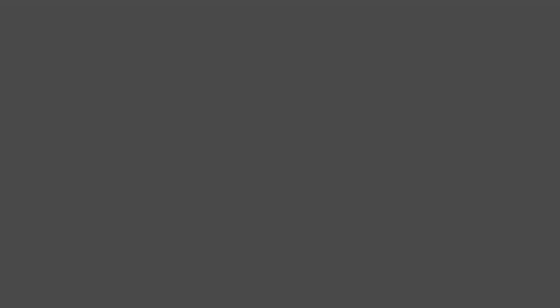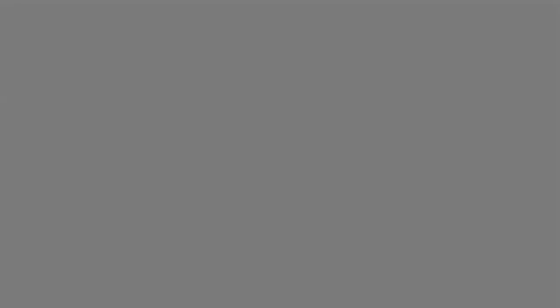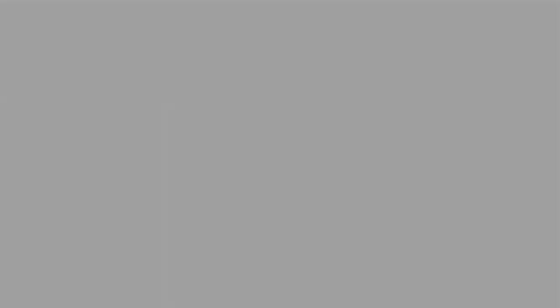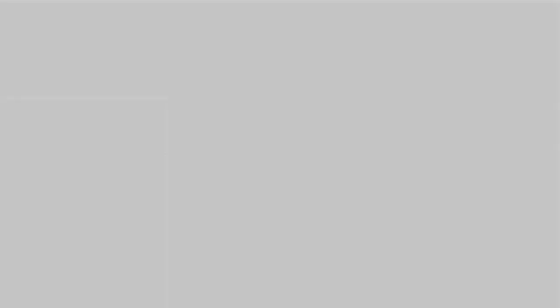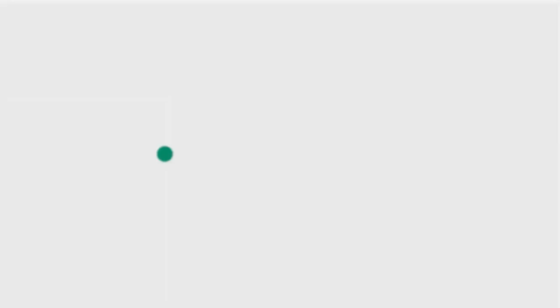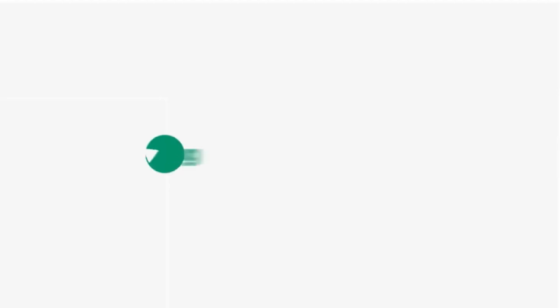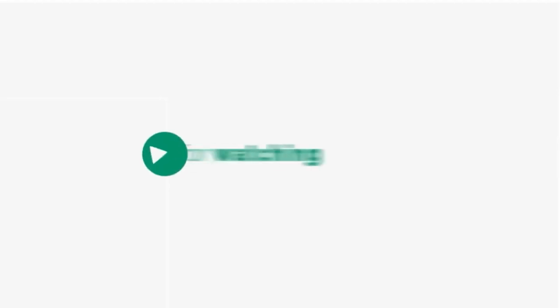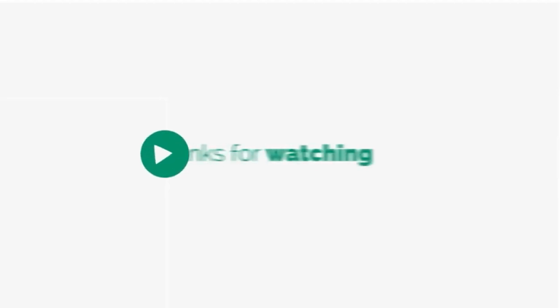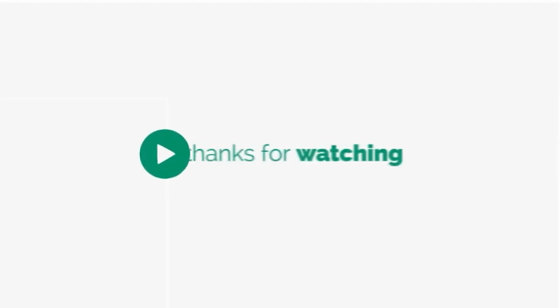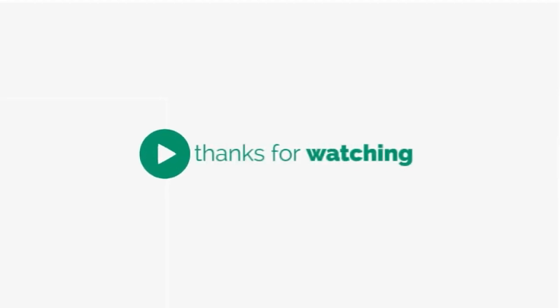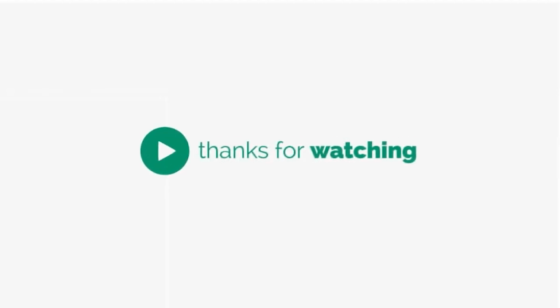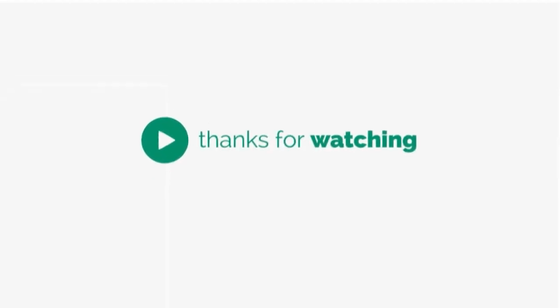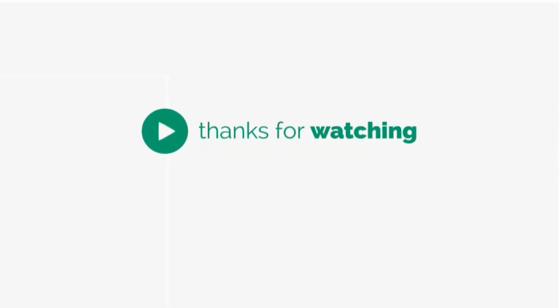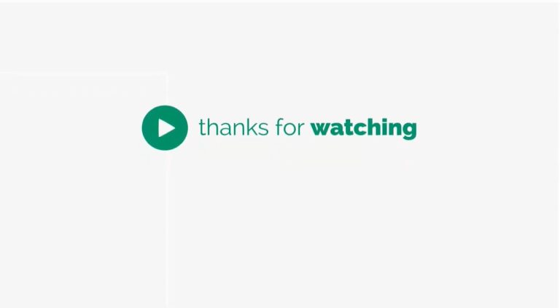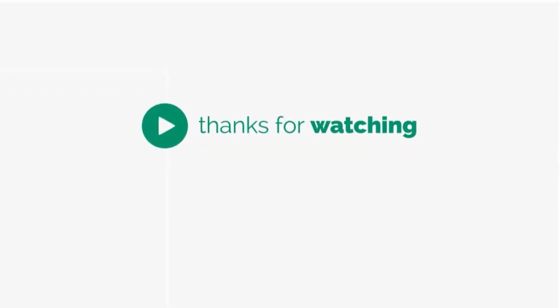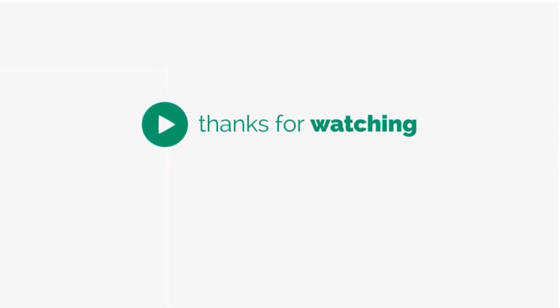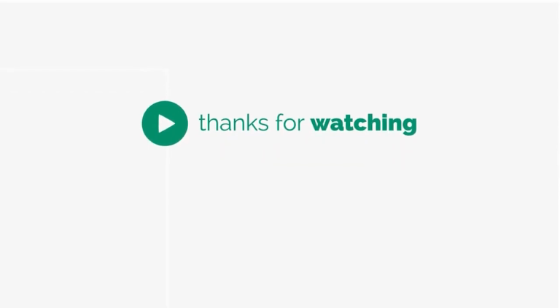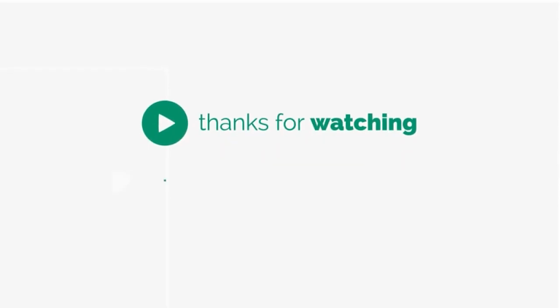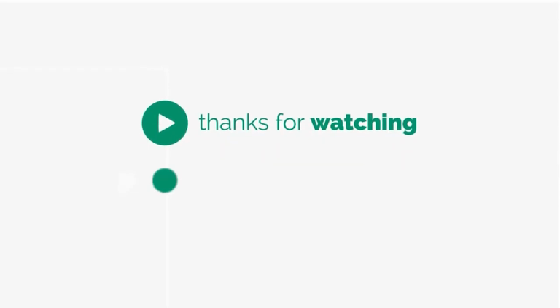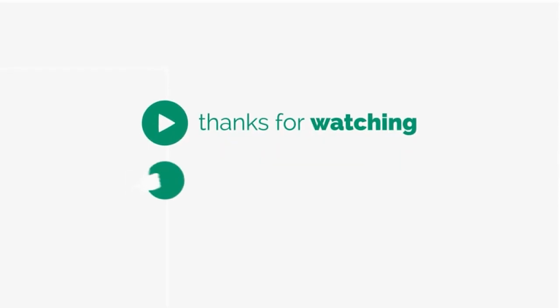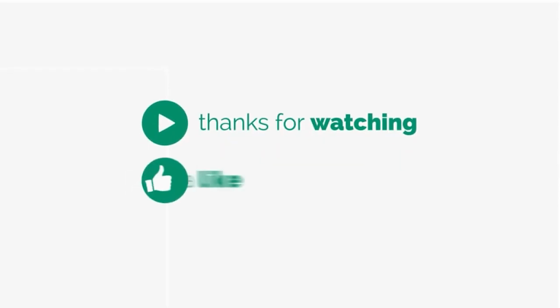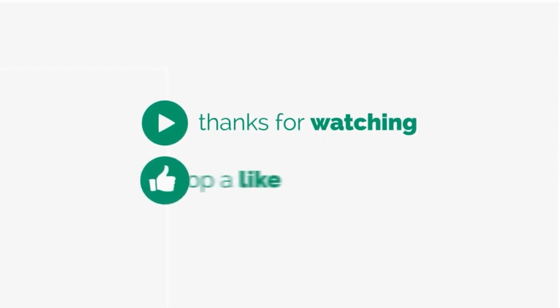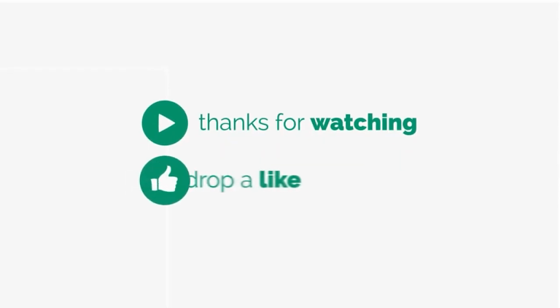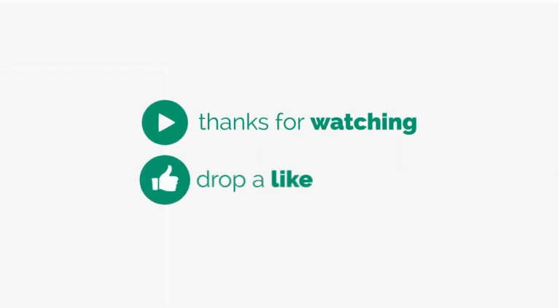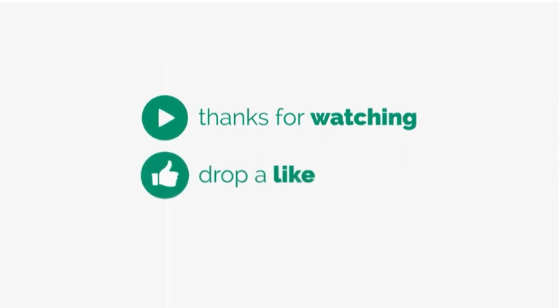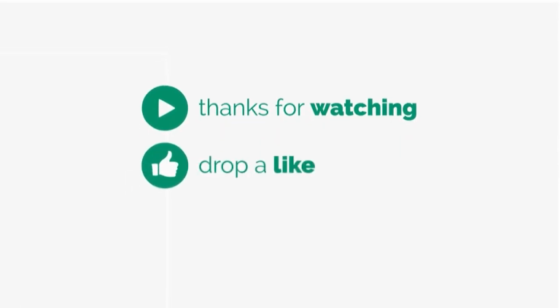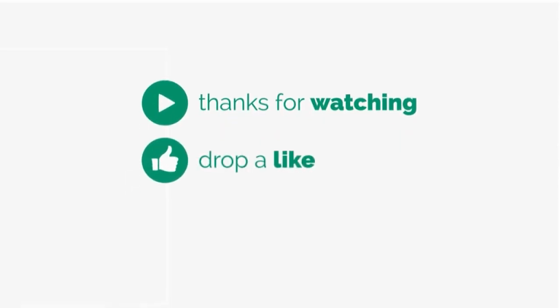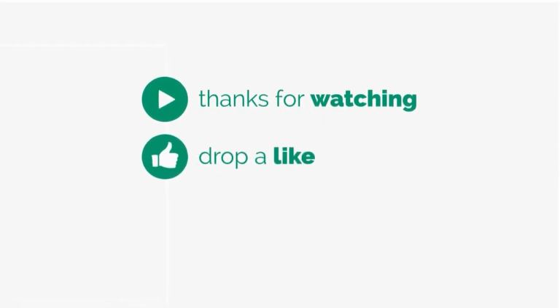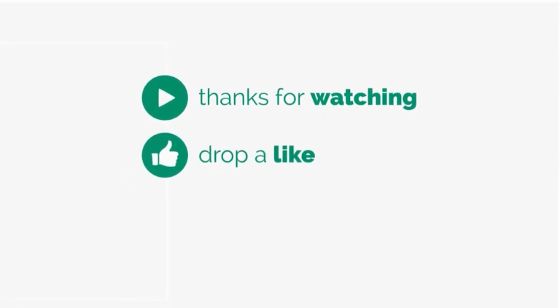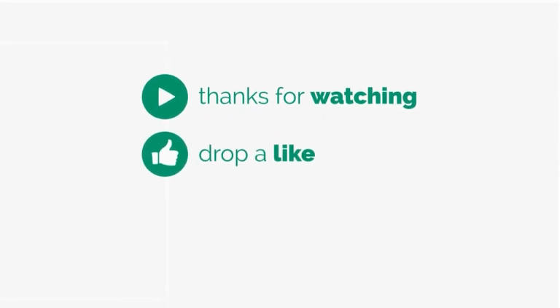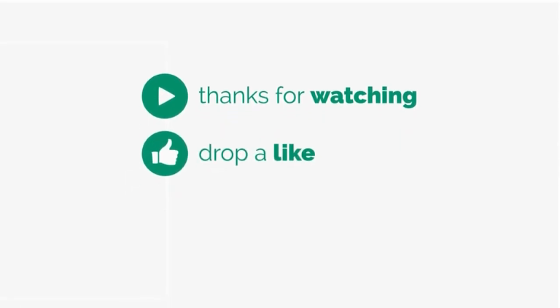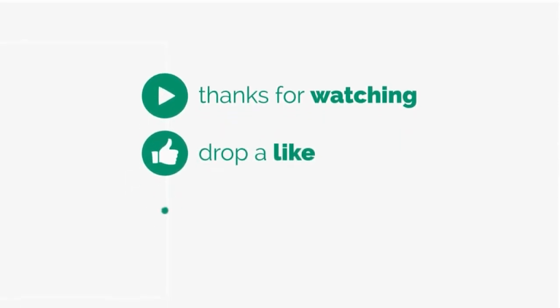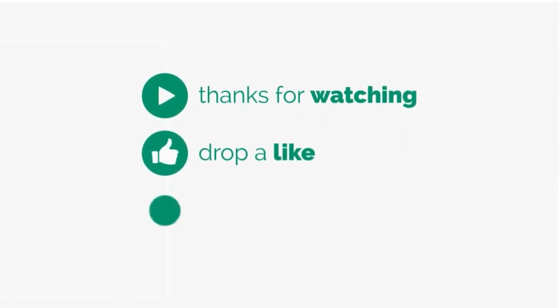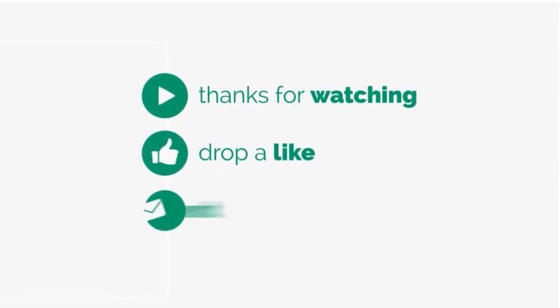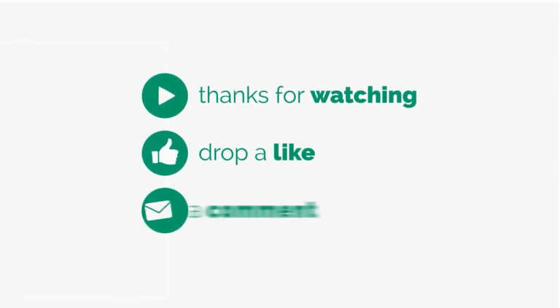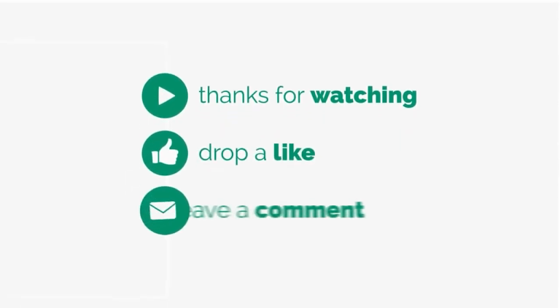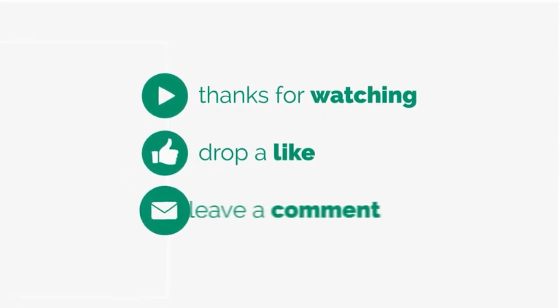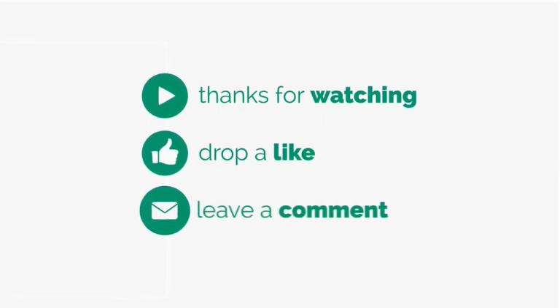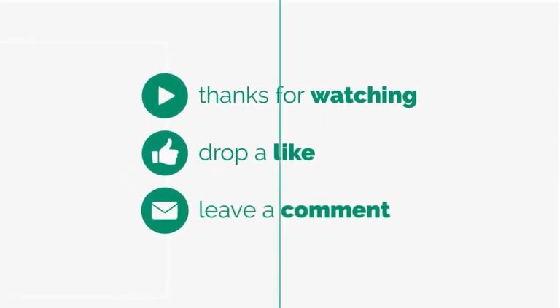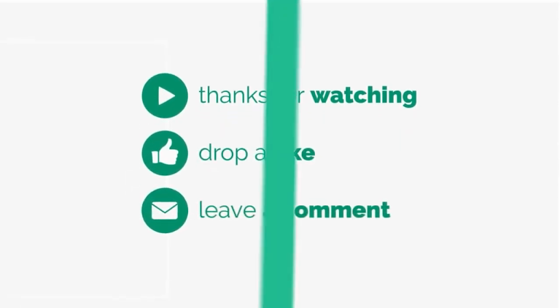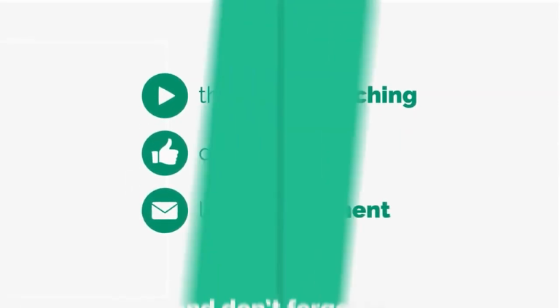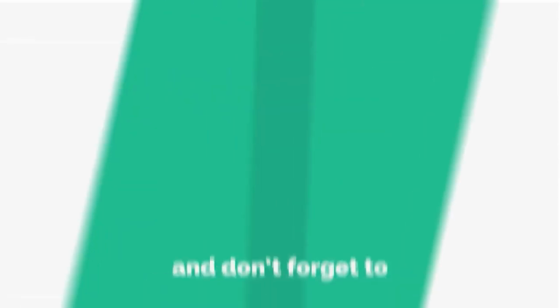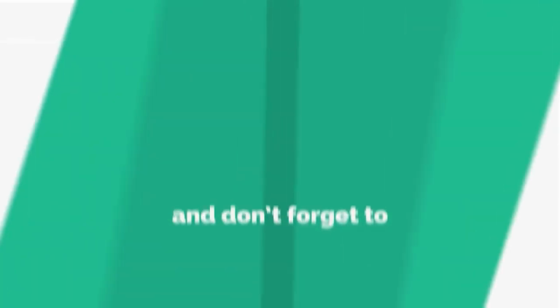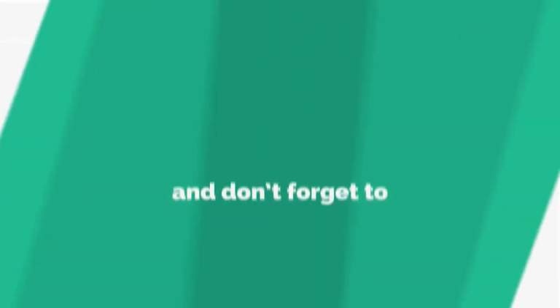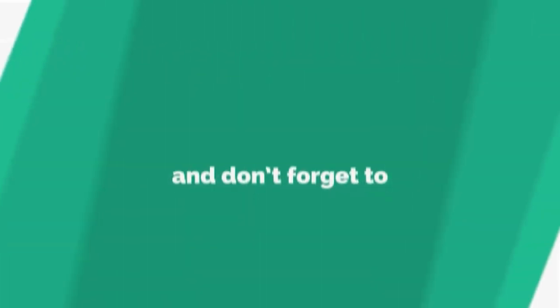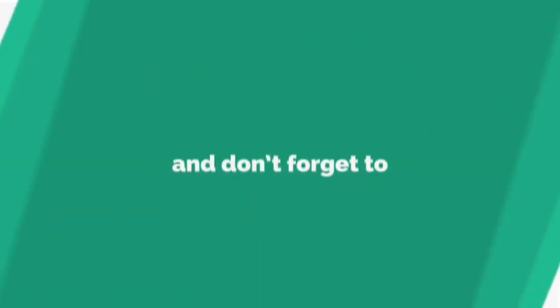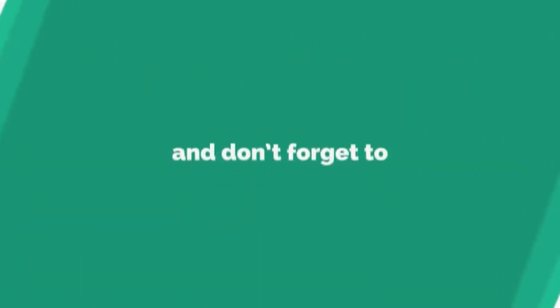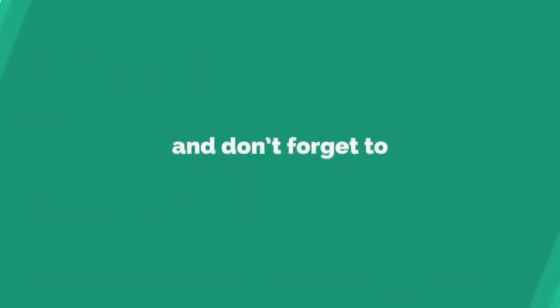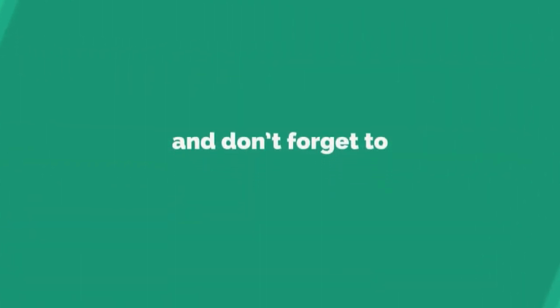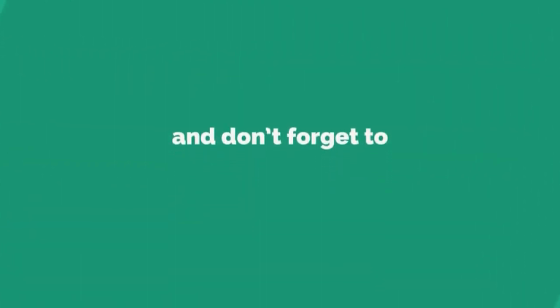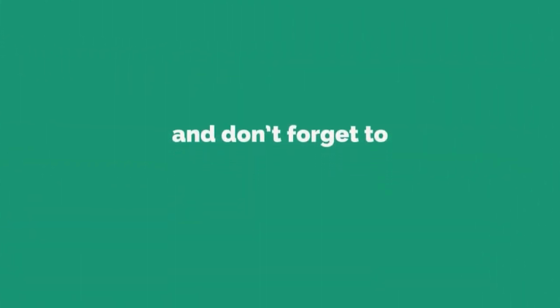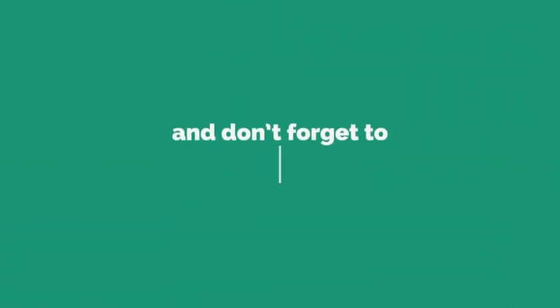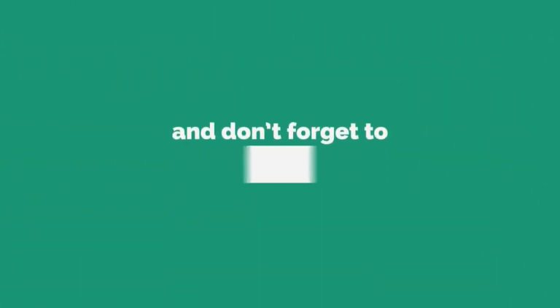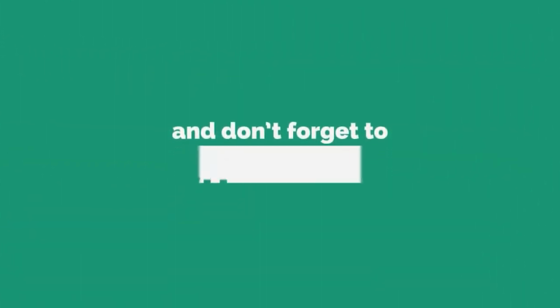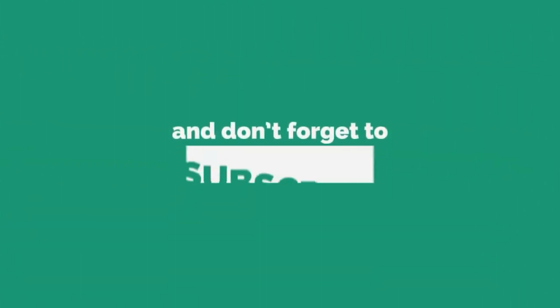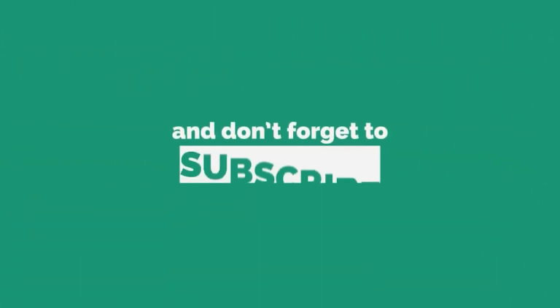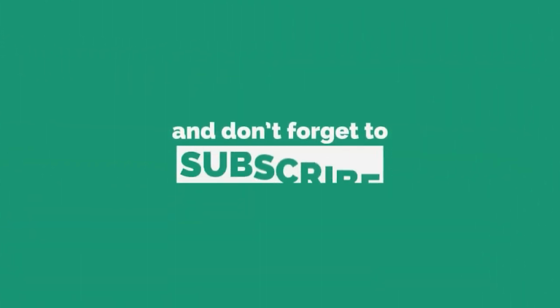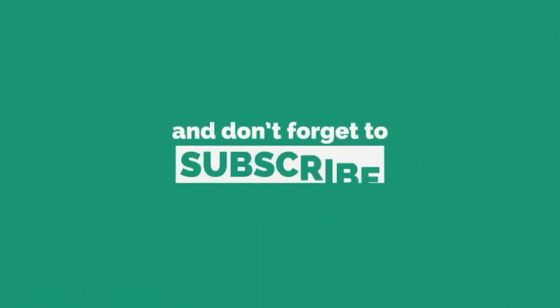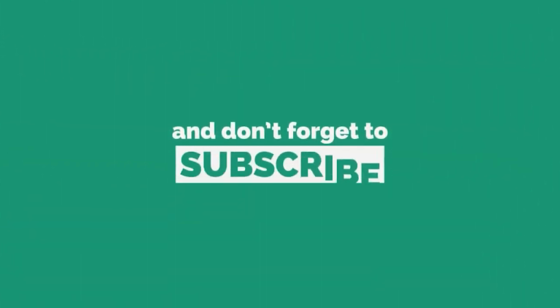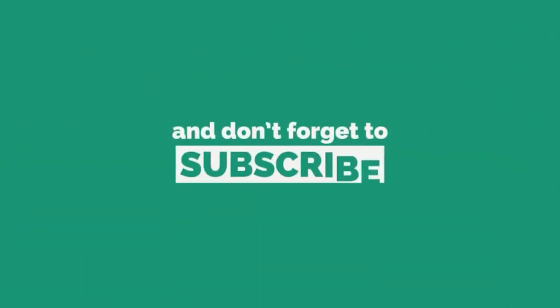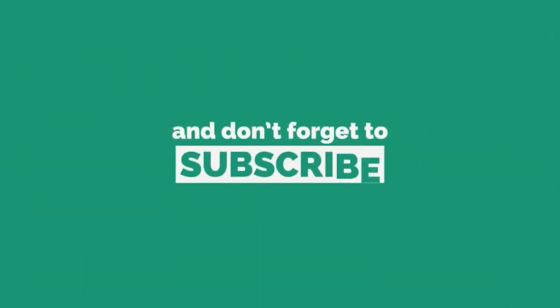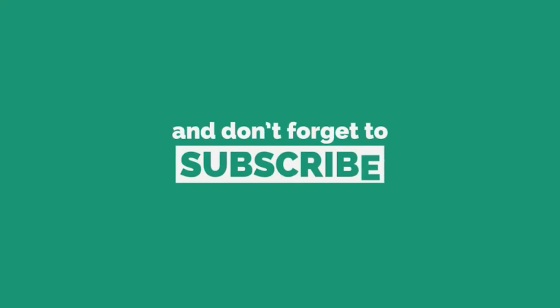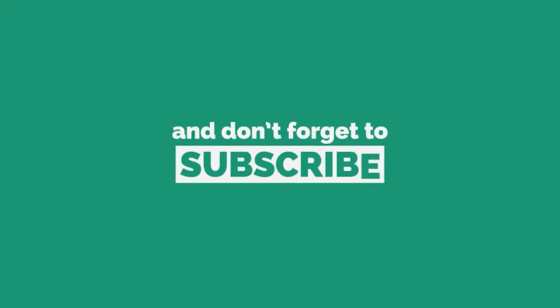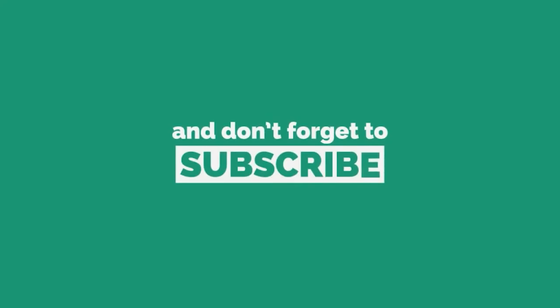Till then, stay safe, stay awesome, and I'll see you in the next video. Goodbye.